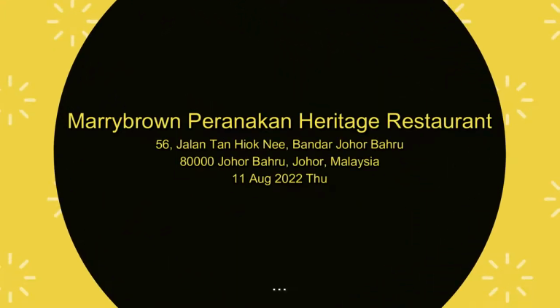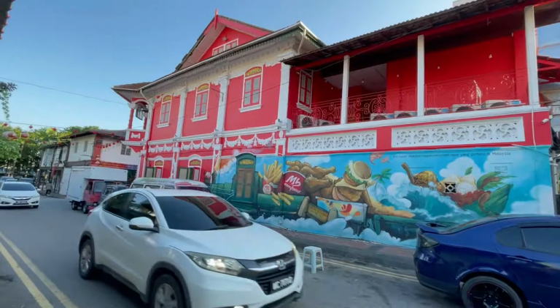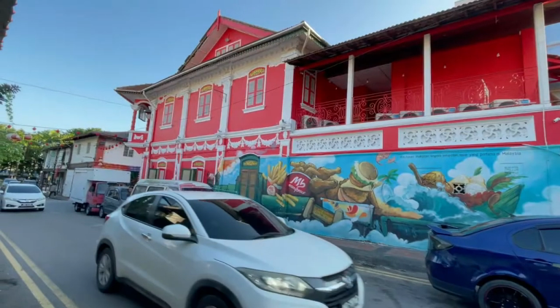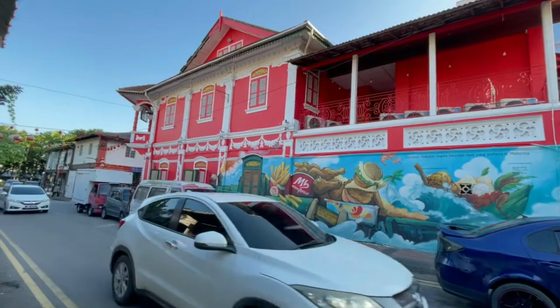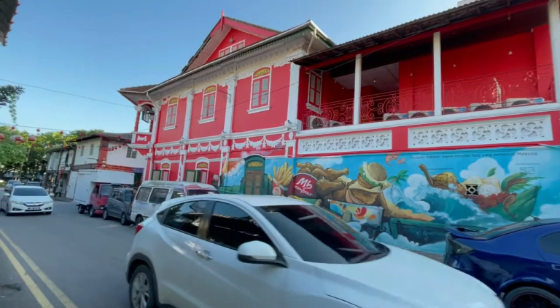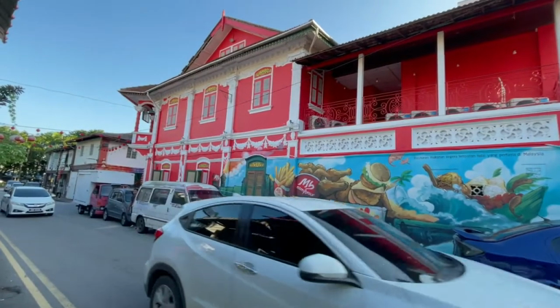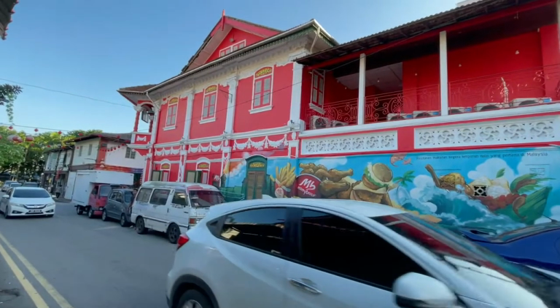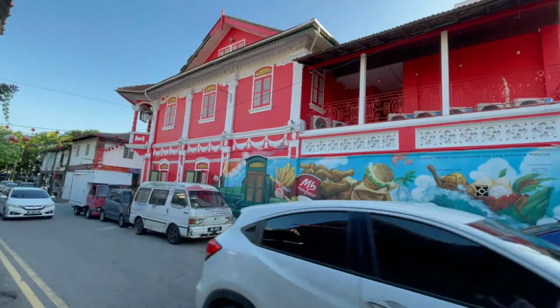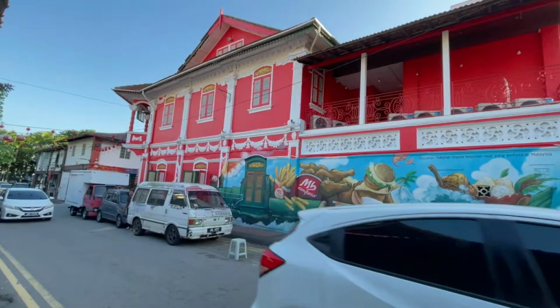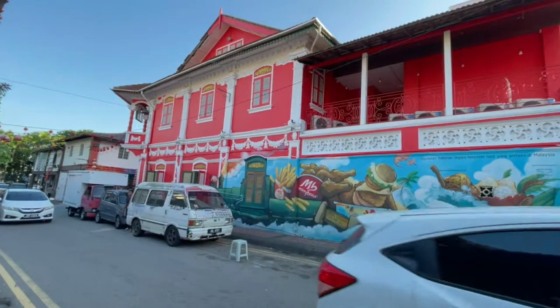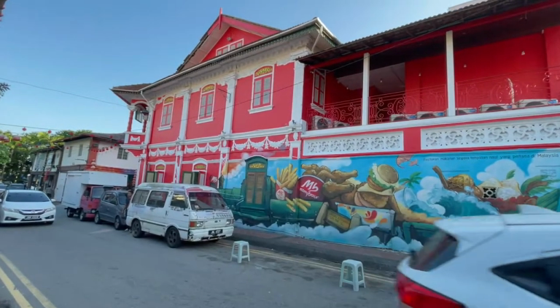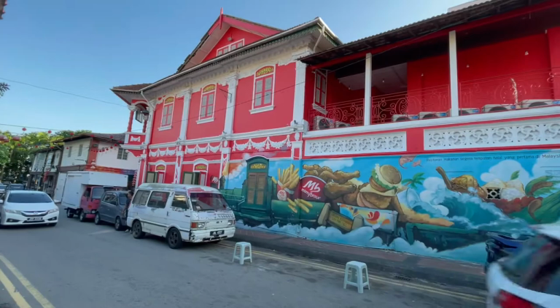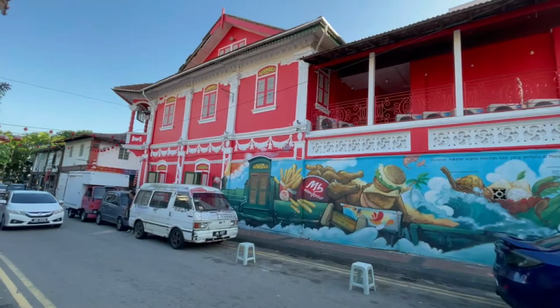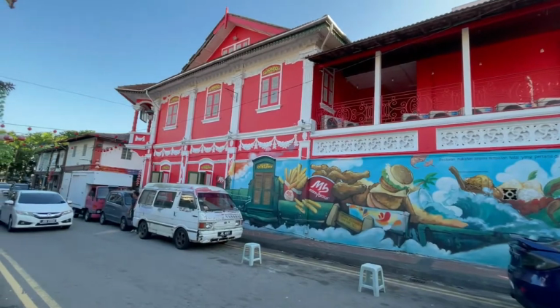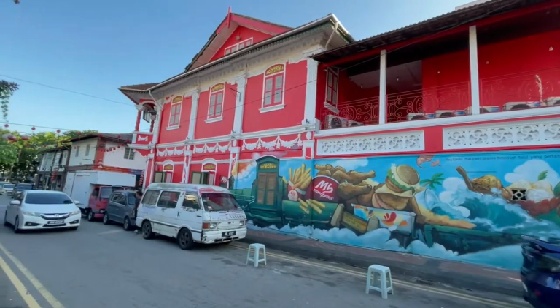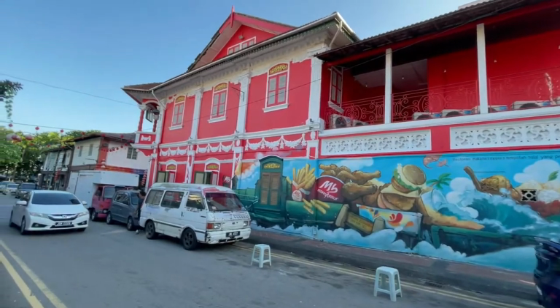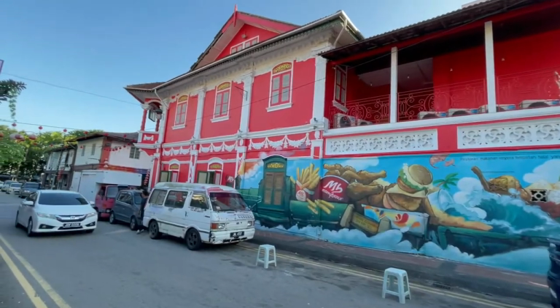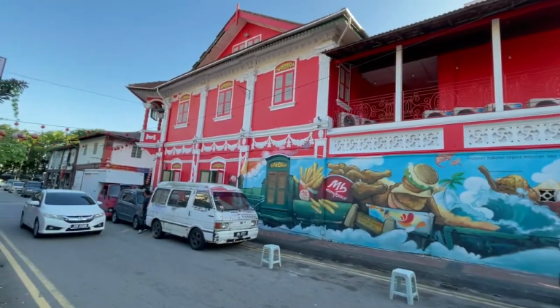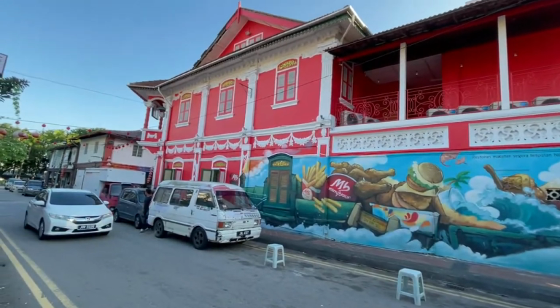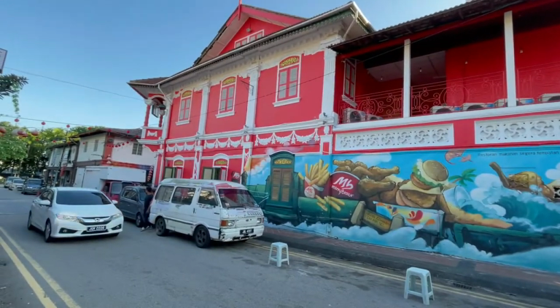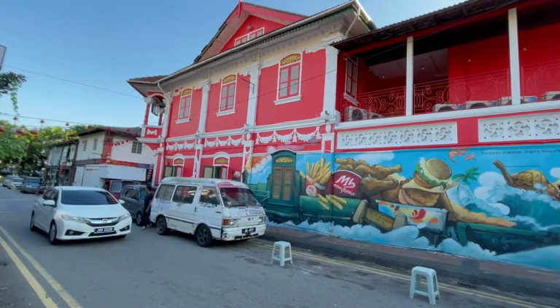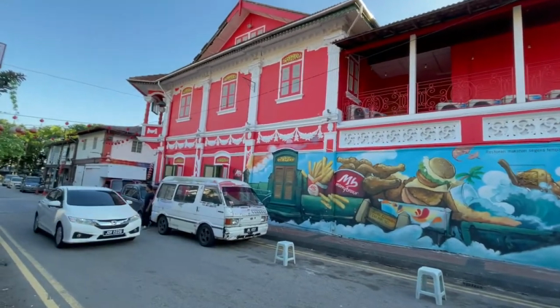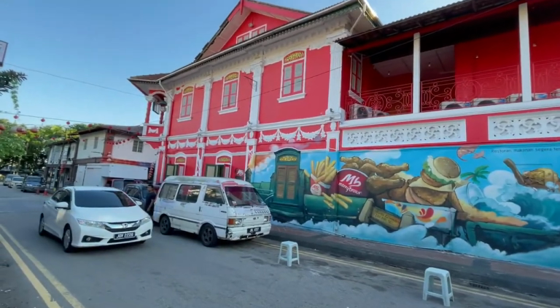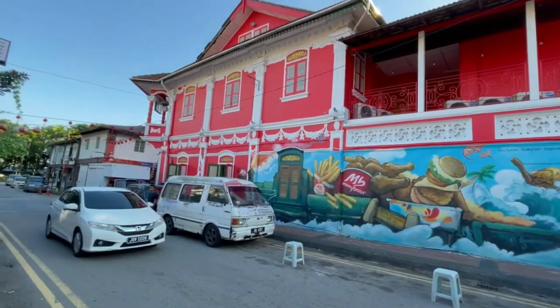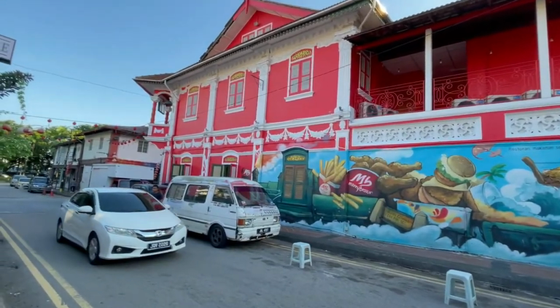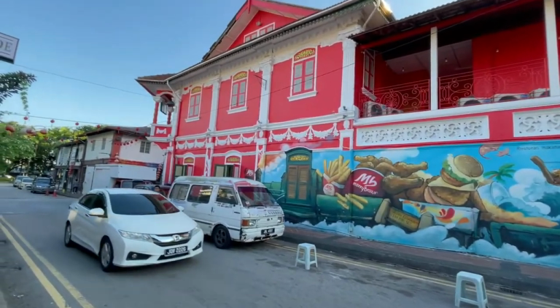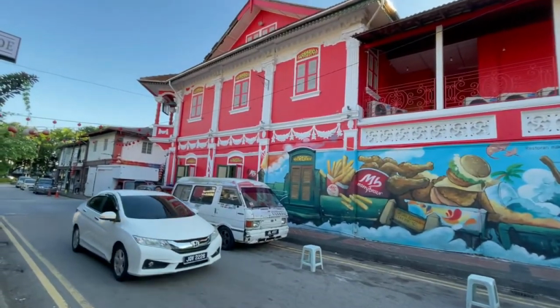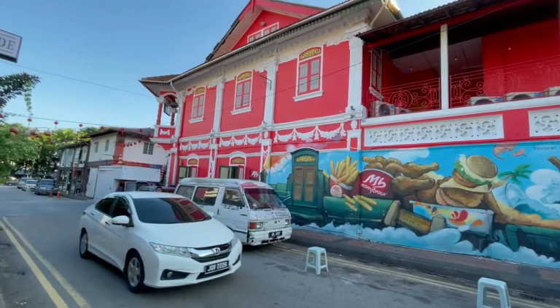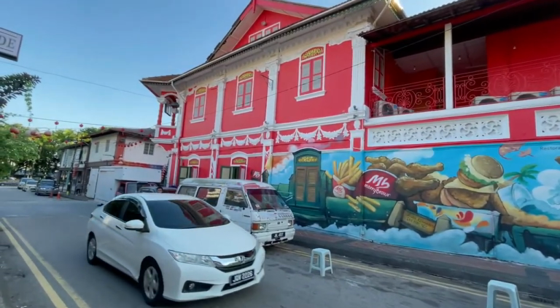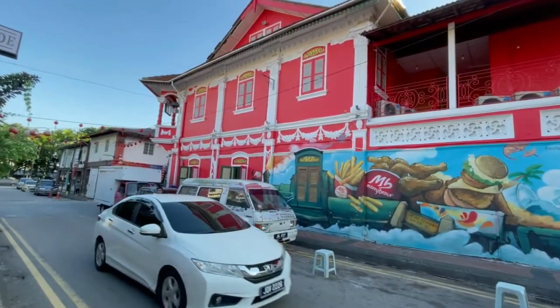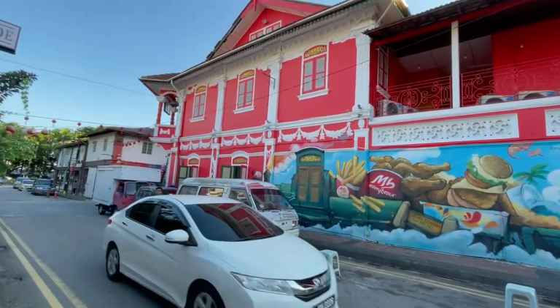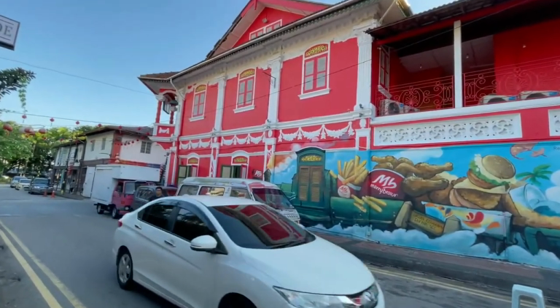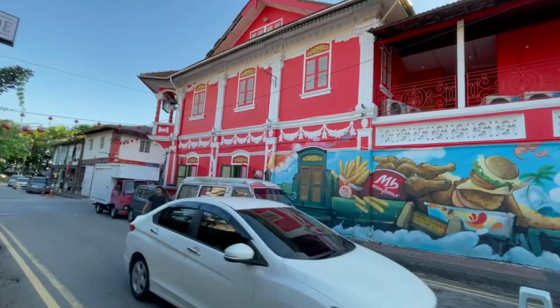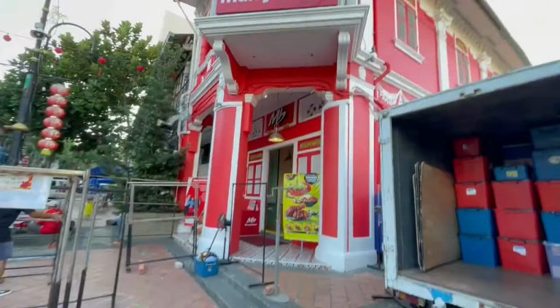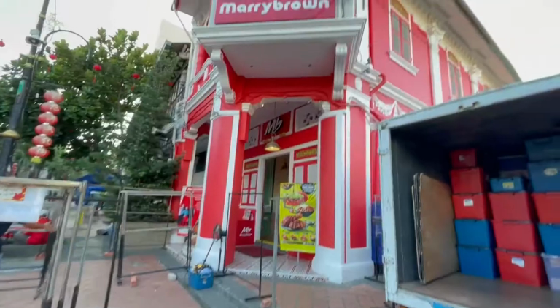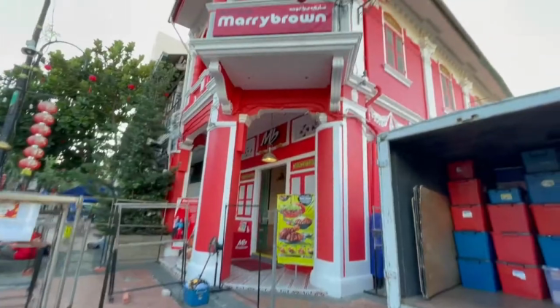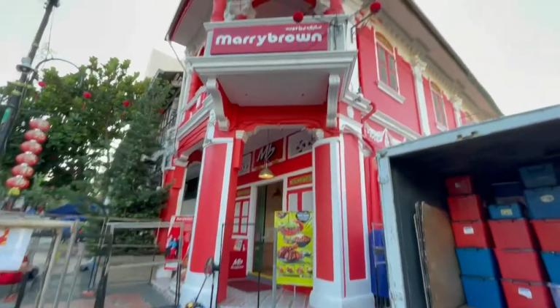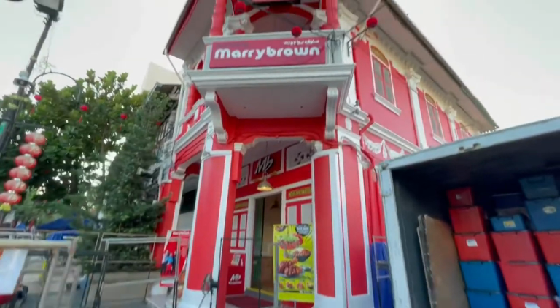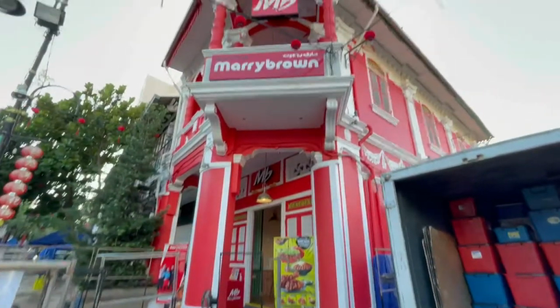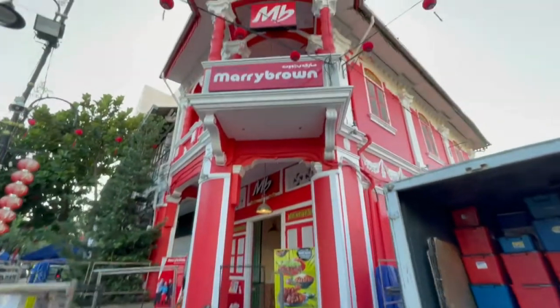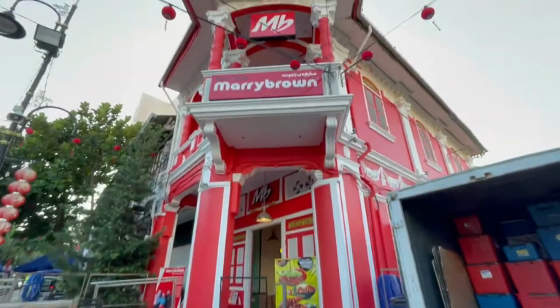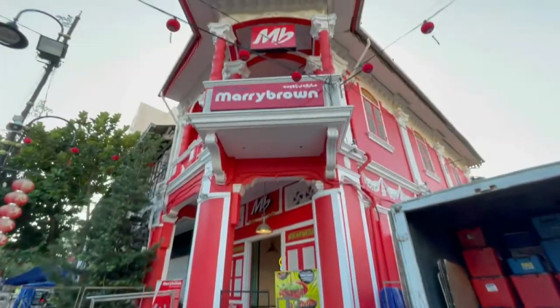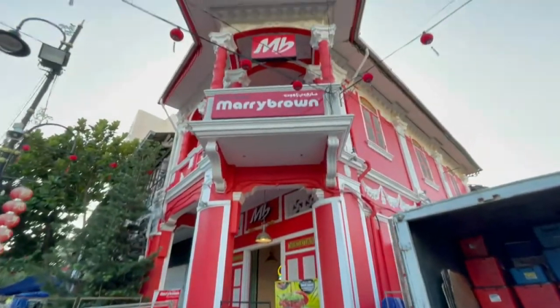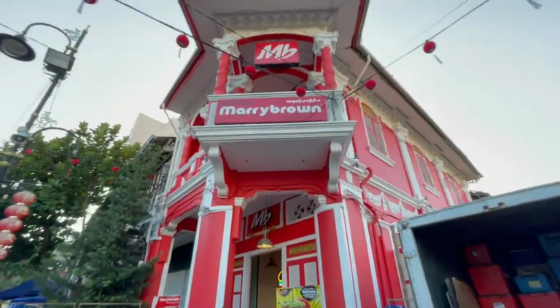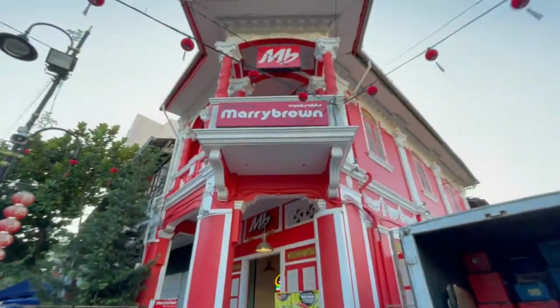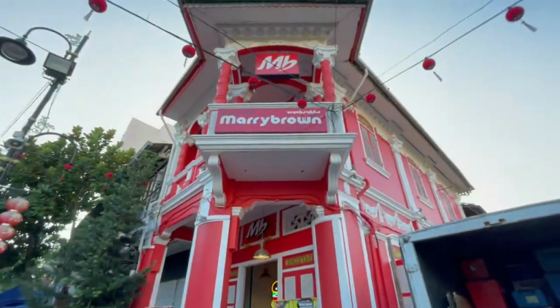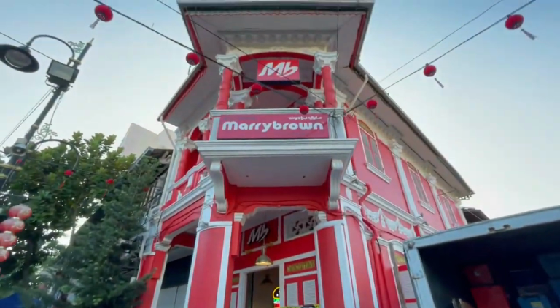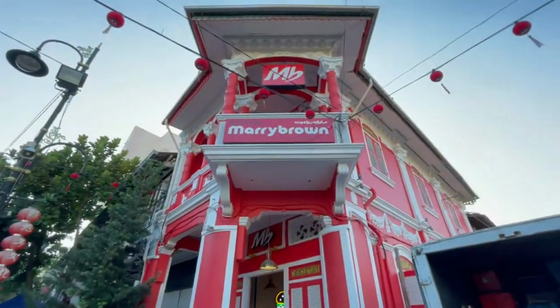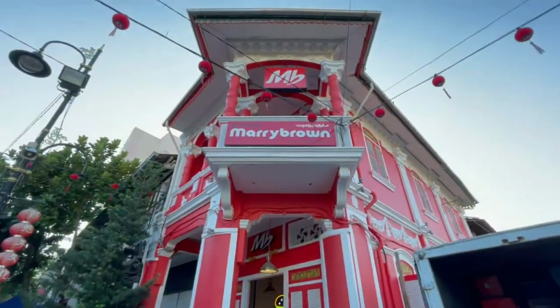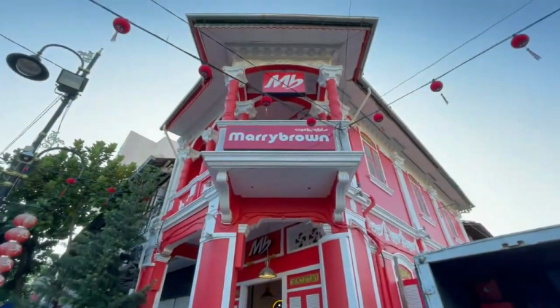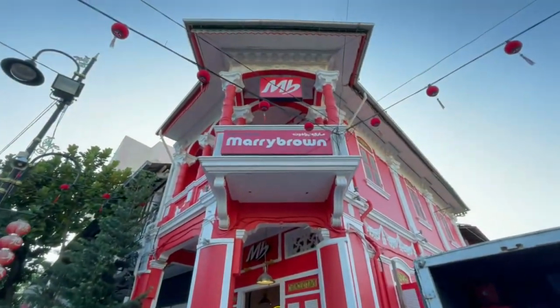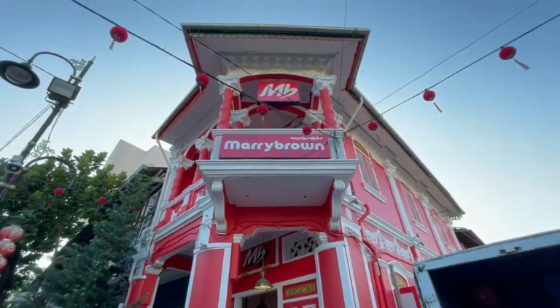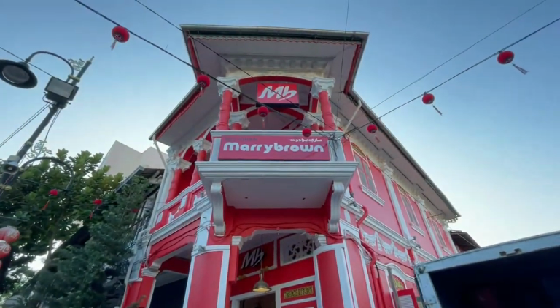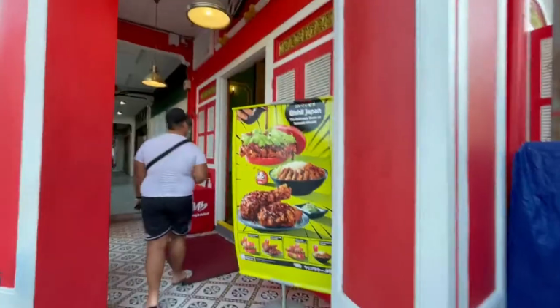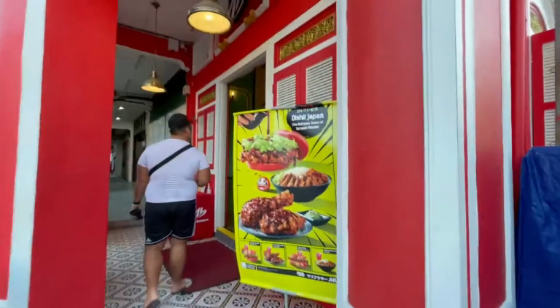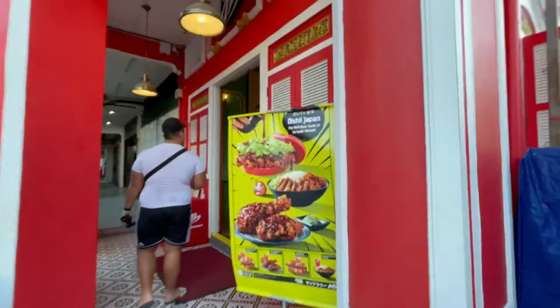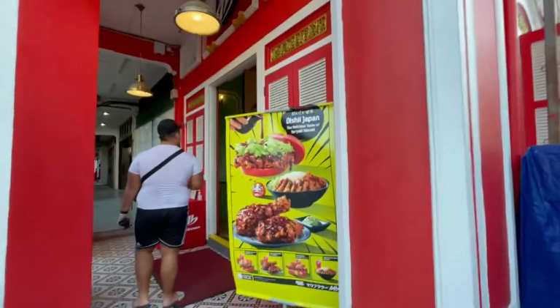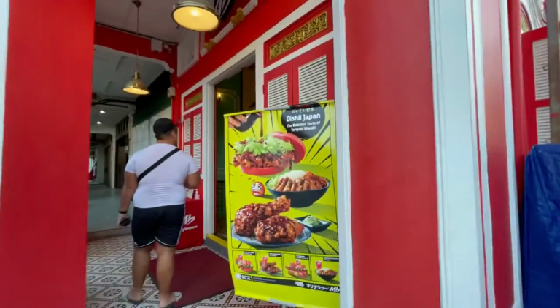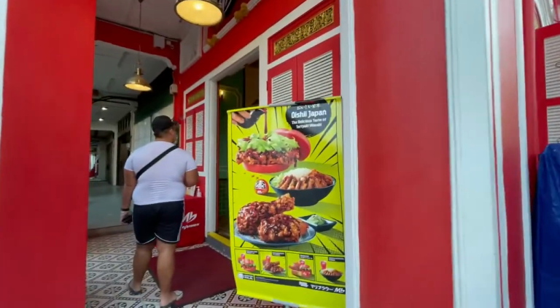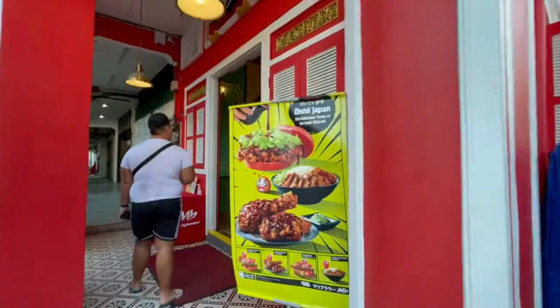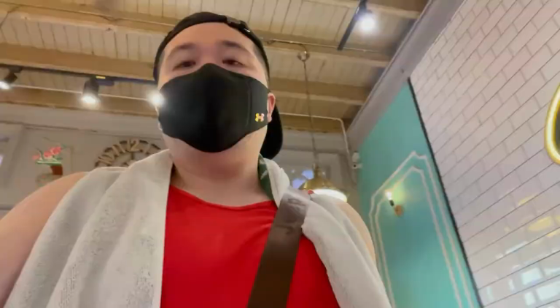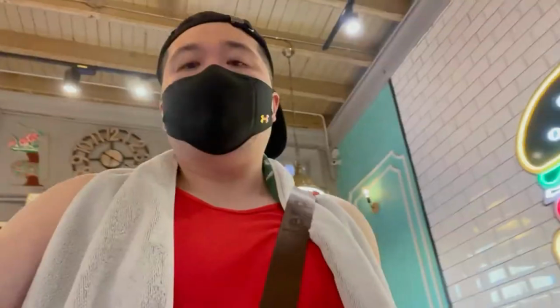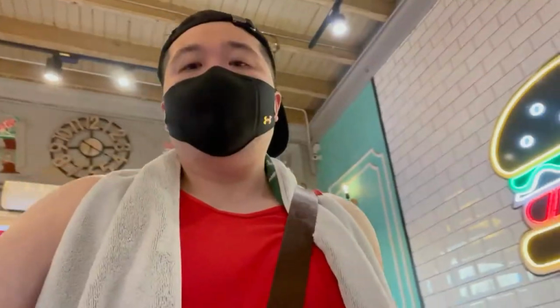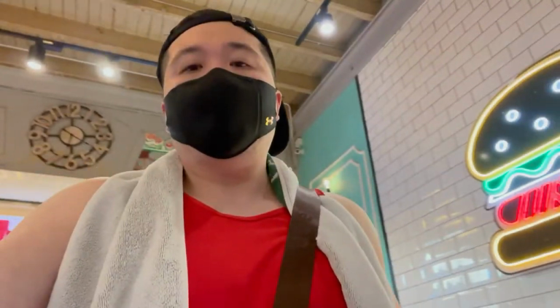This is a striking shop house. Let's eat at Mary Brown Piranakan Heritage Restaurant.